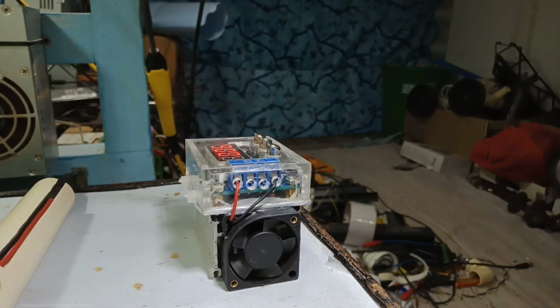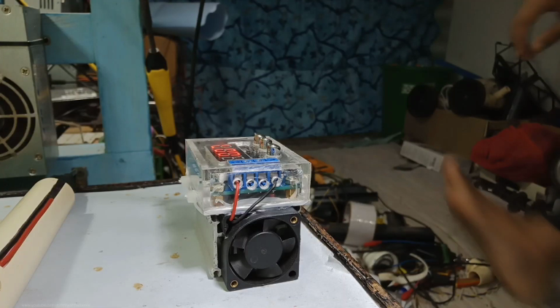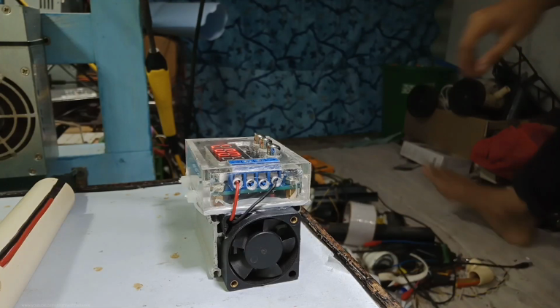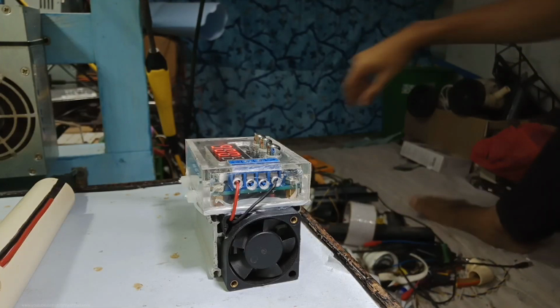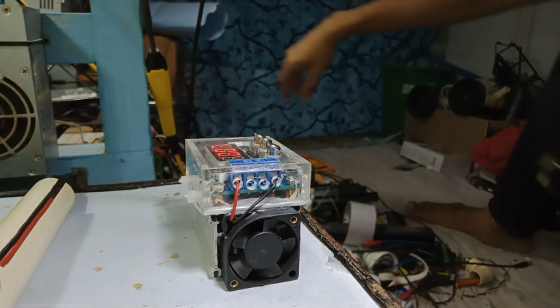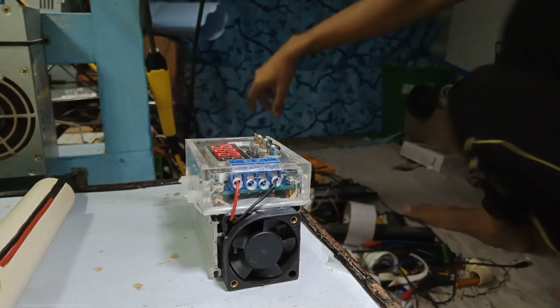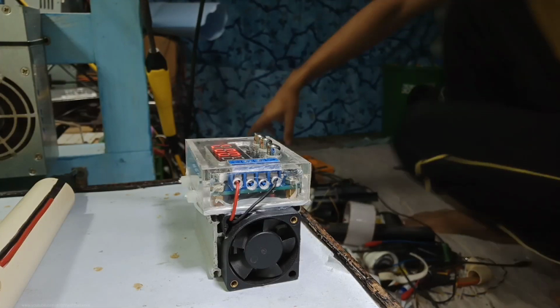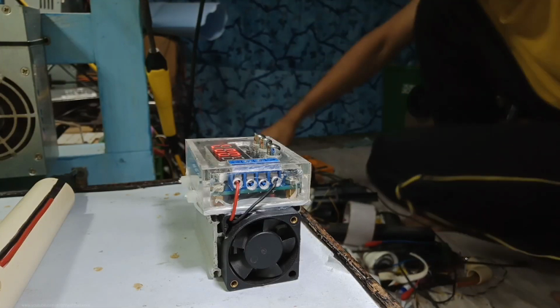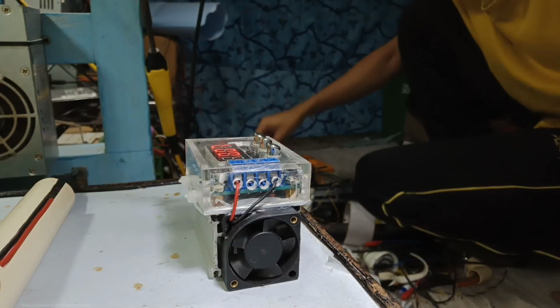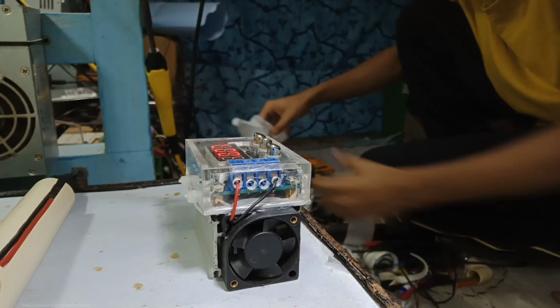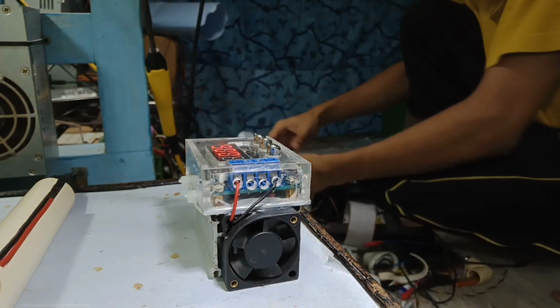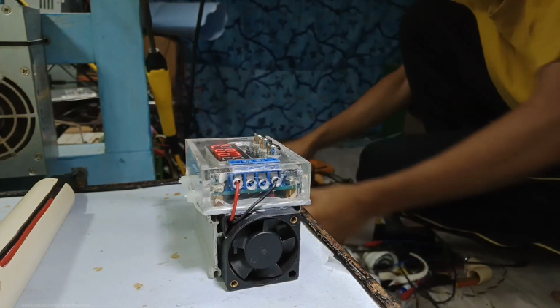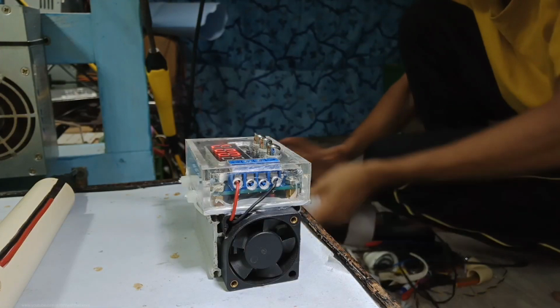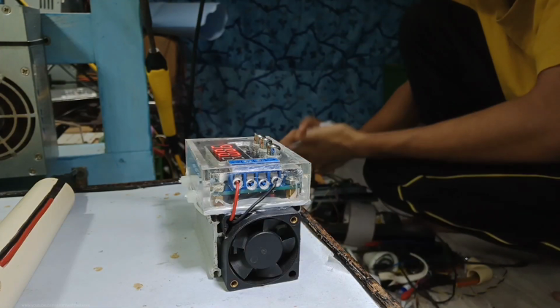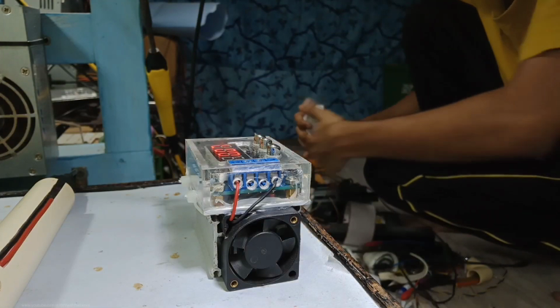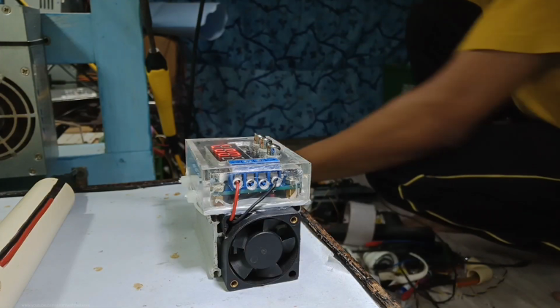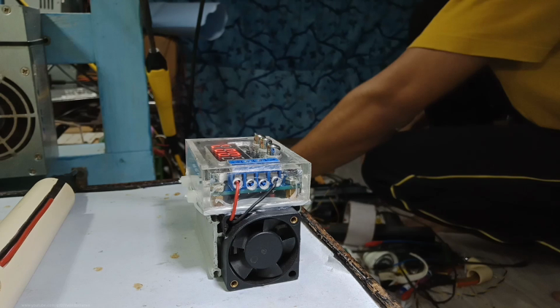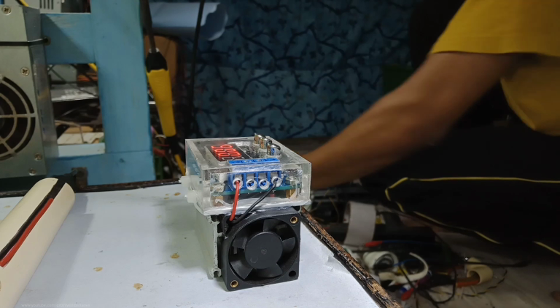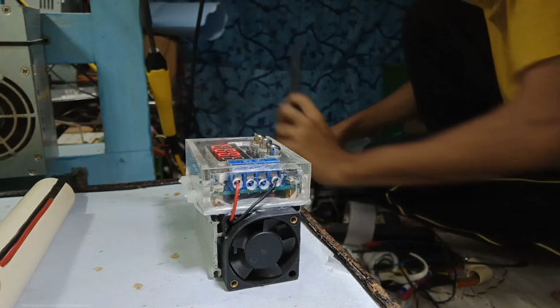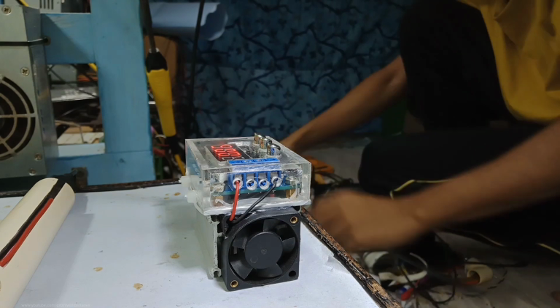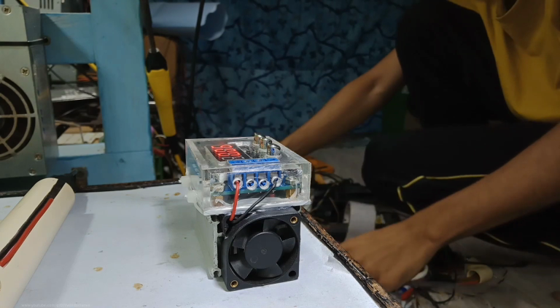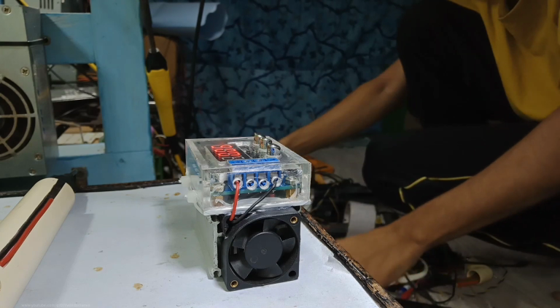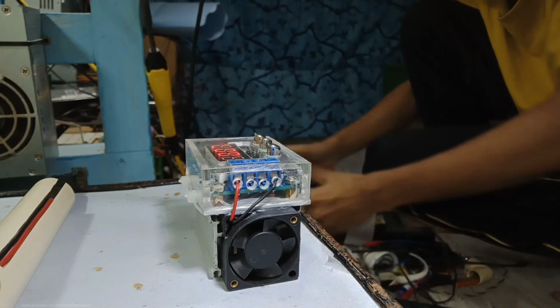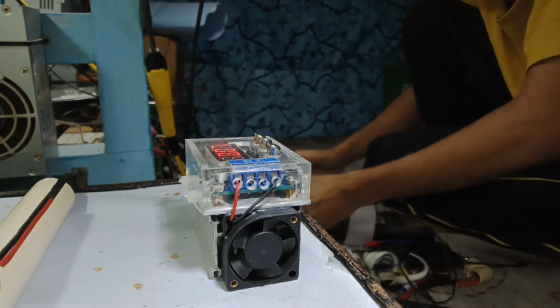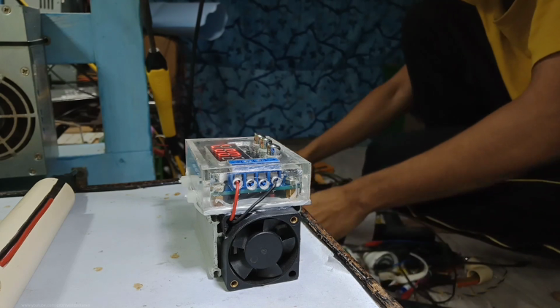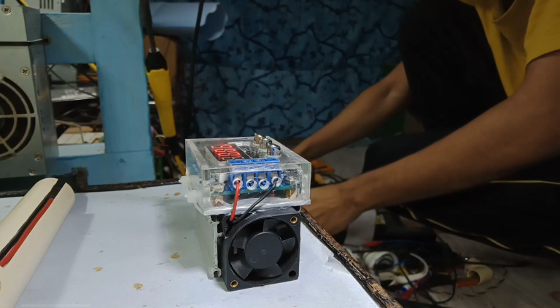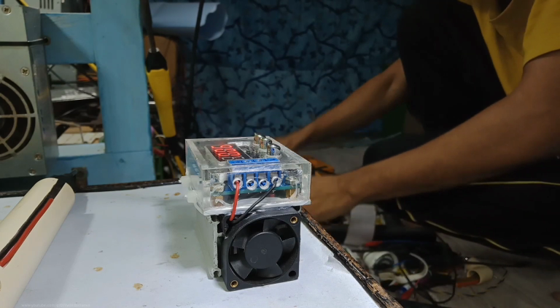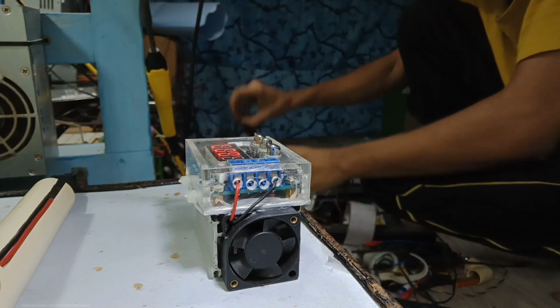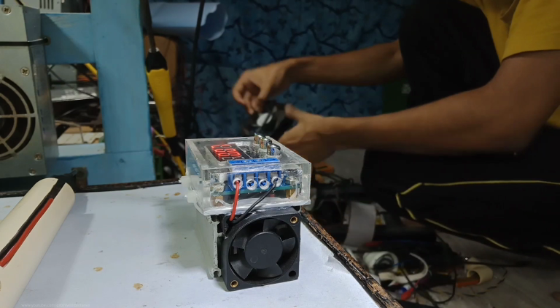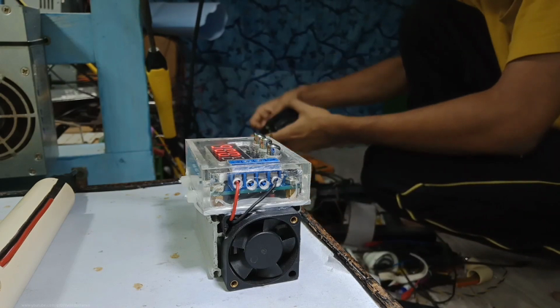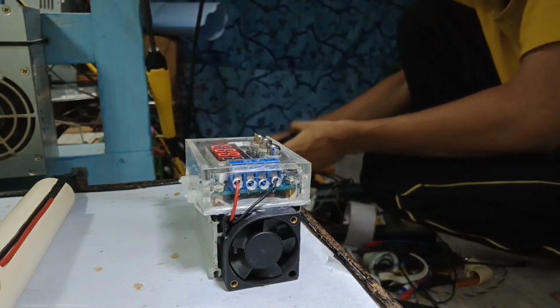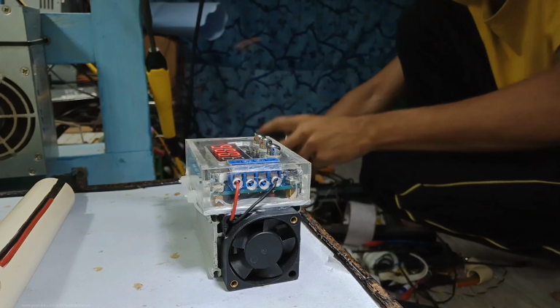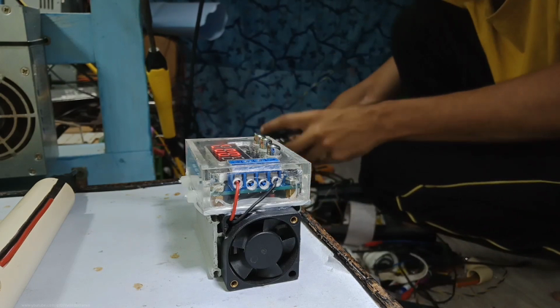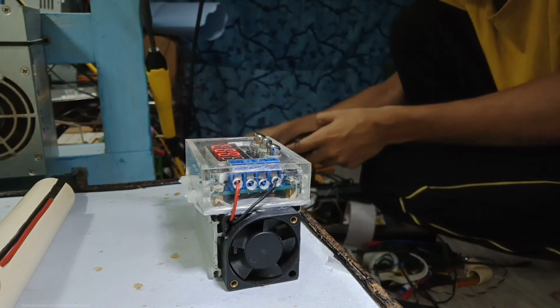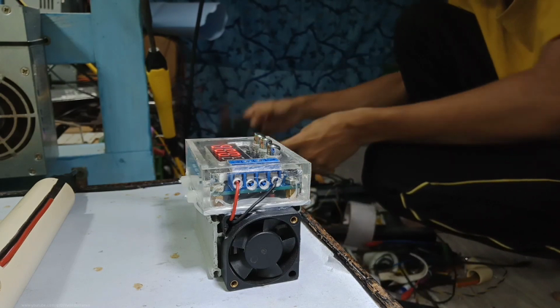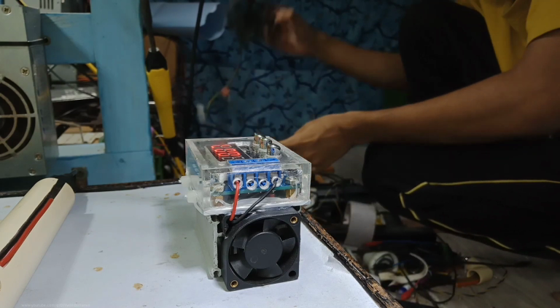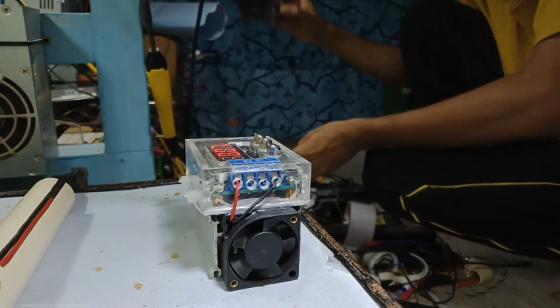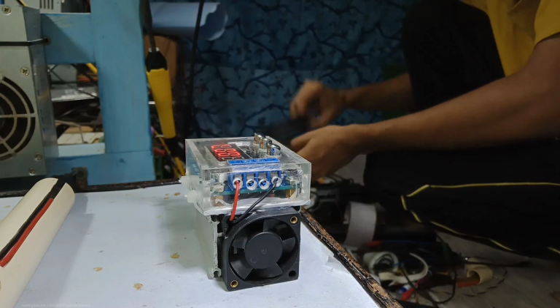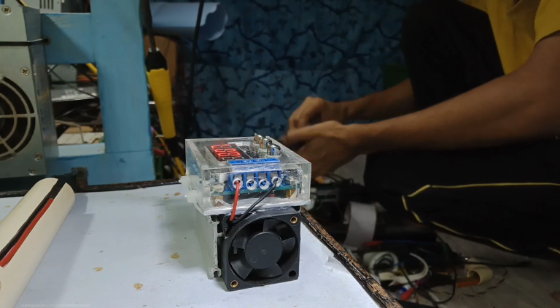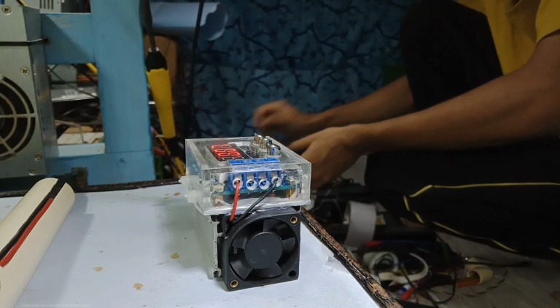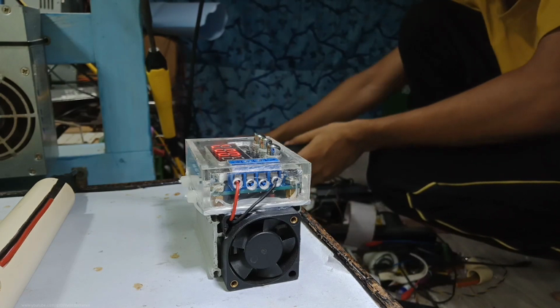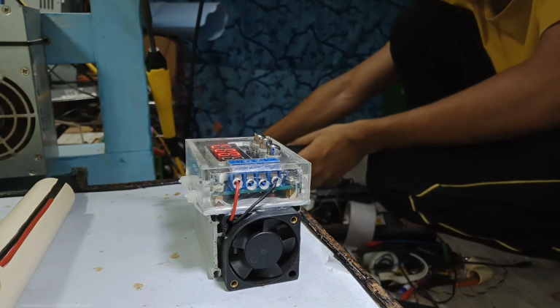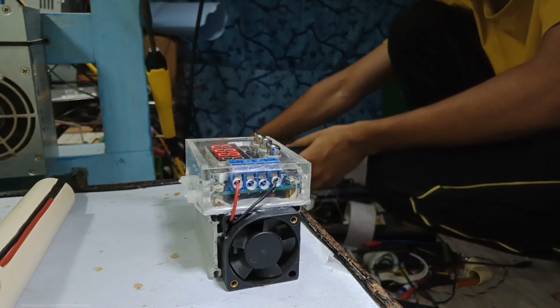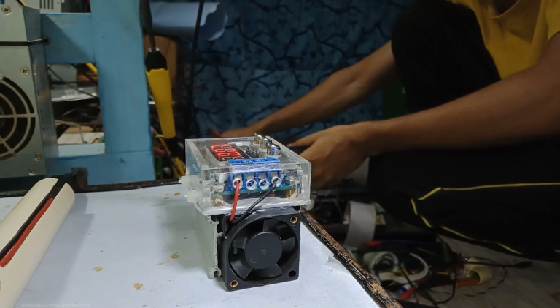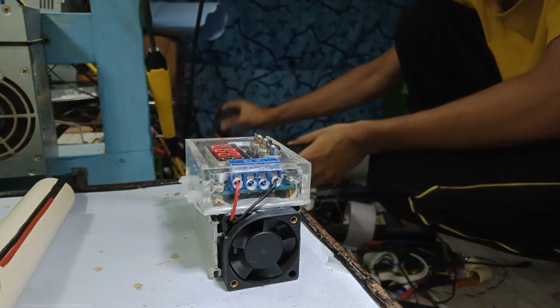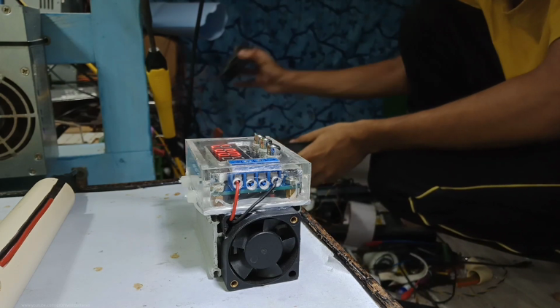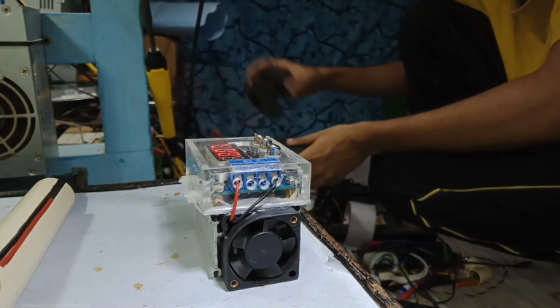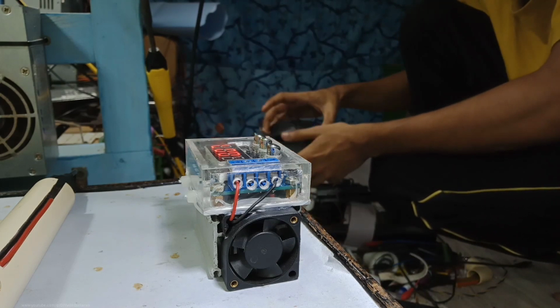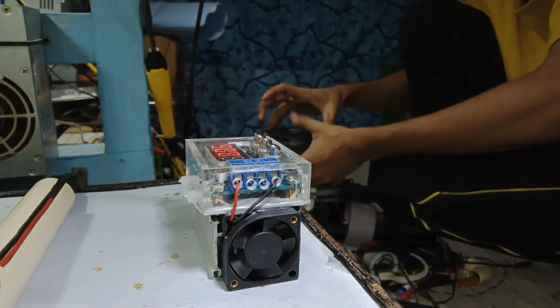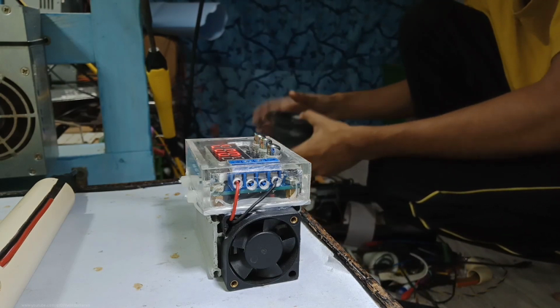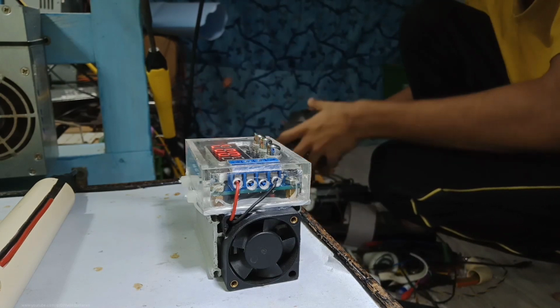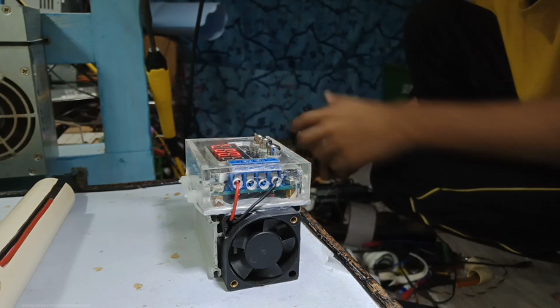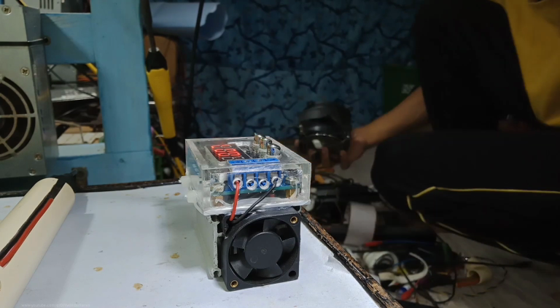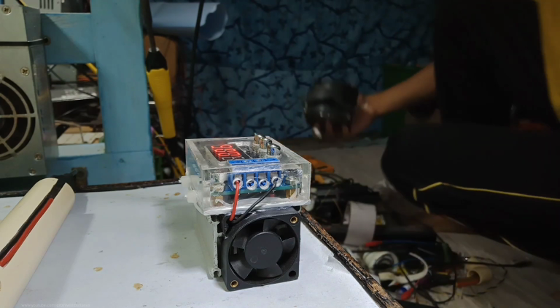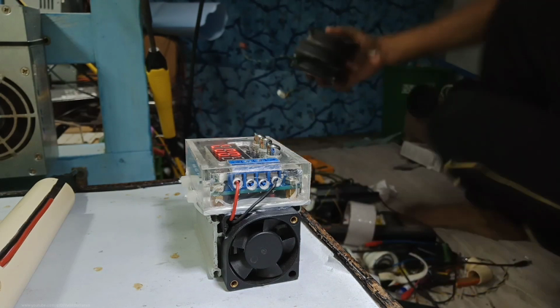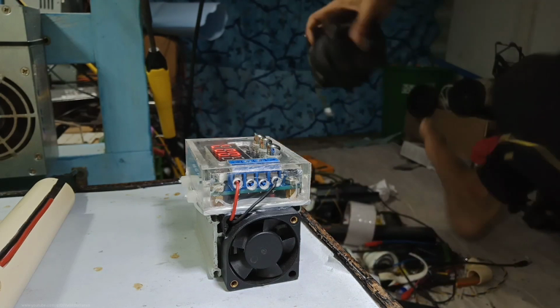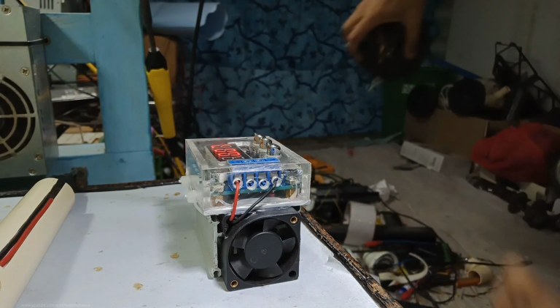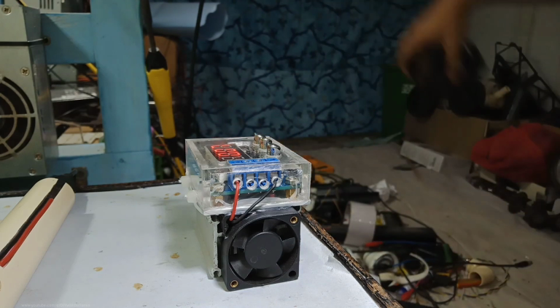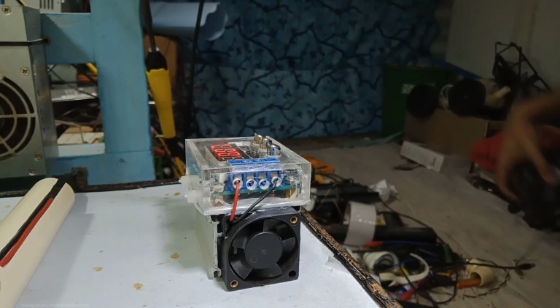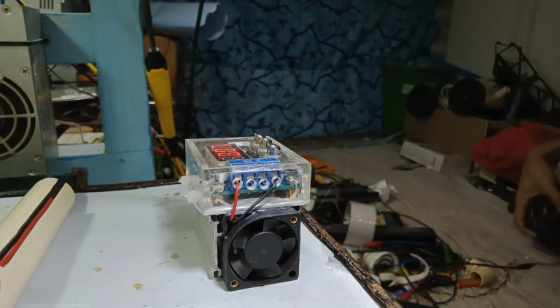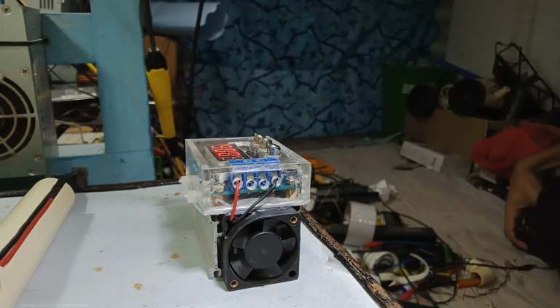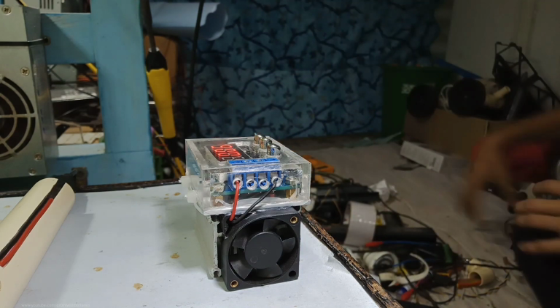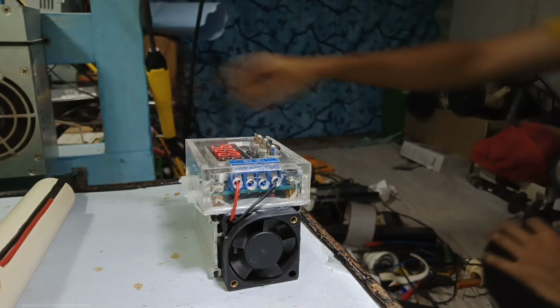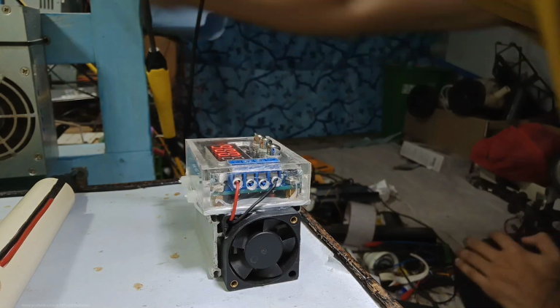That's really perfect! I hope you guys liked this video if you are using this type of capacity tester in your DIY battery projects. Thanks for watching and see you in the next video. Bye.